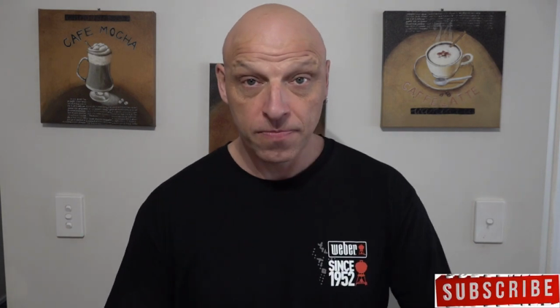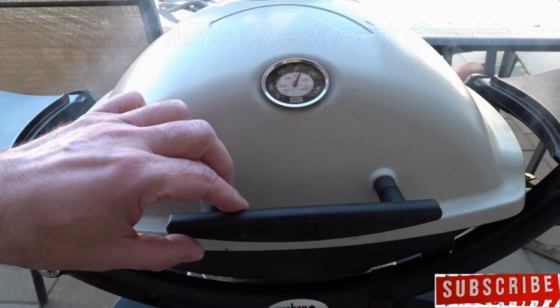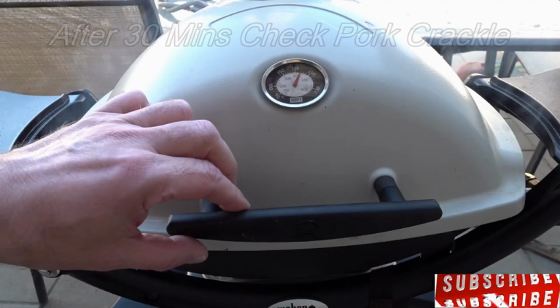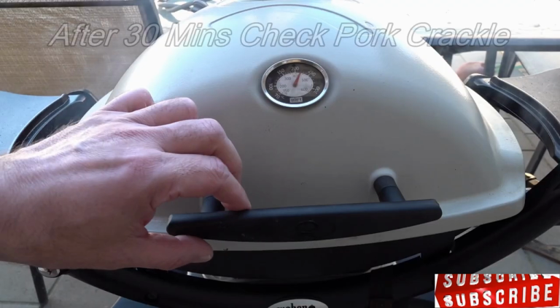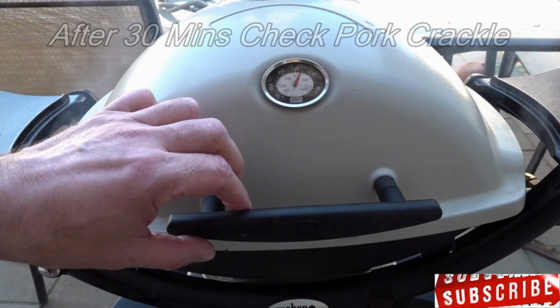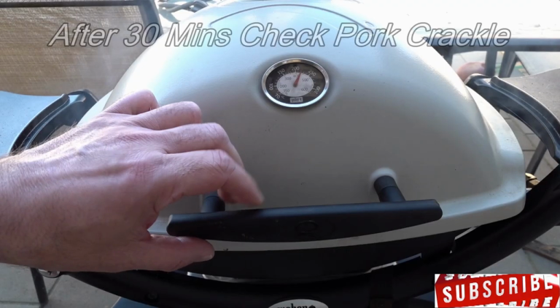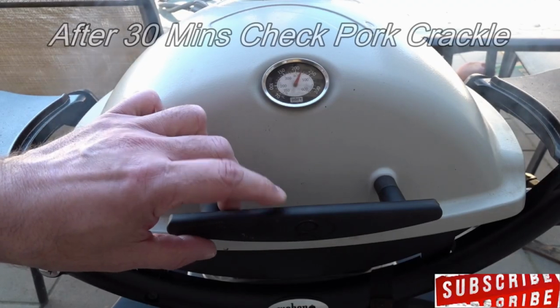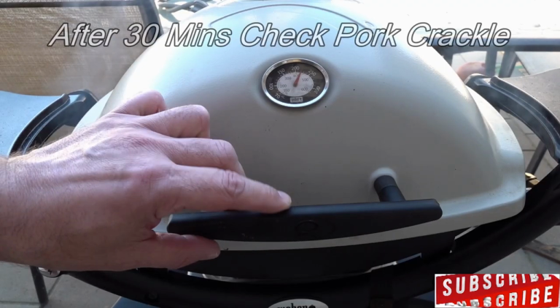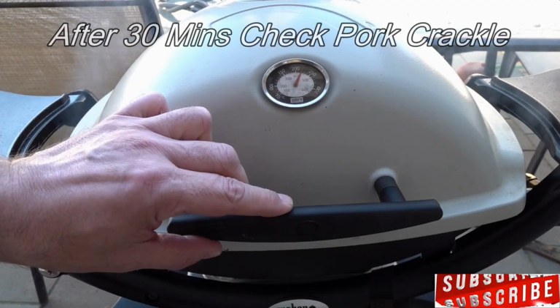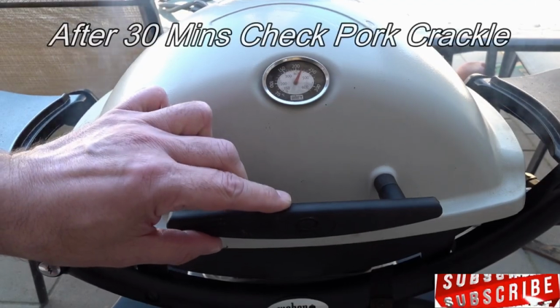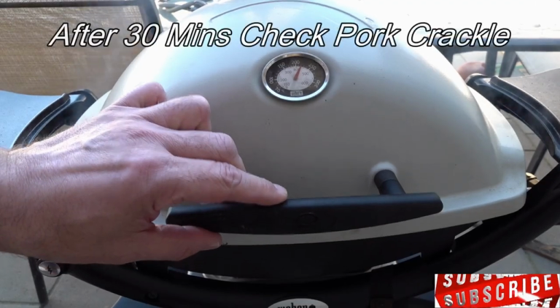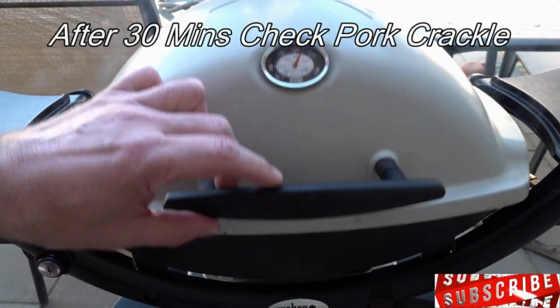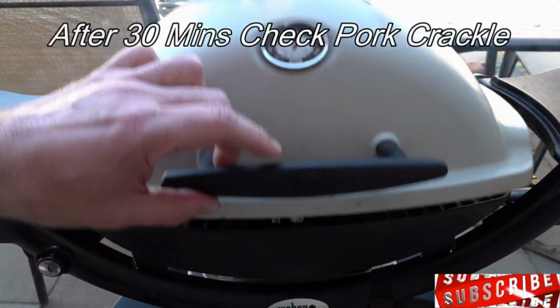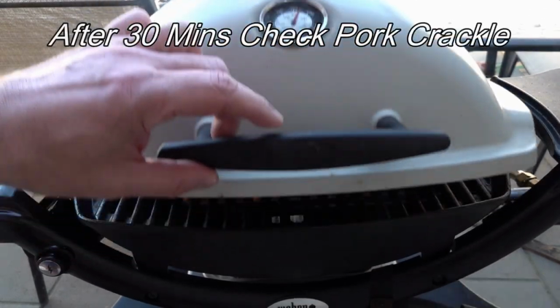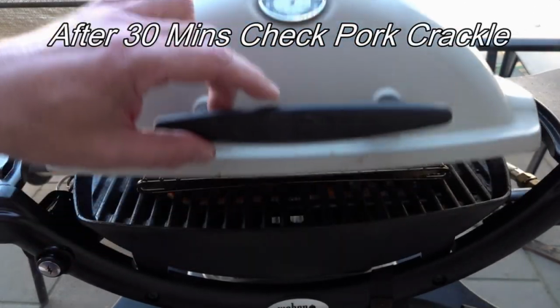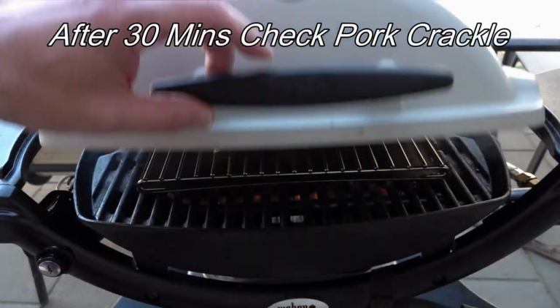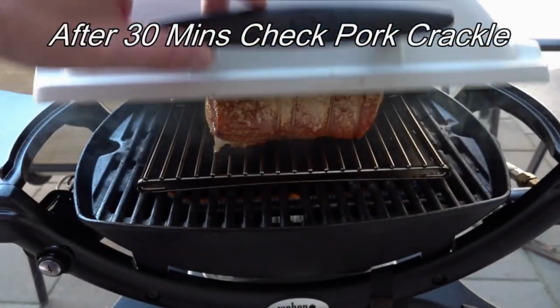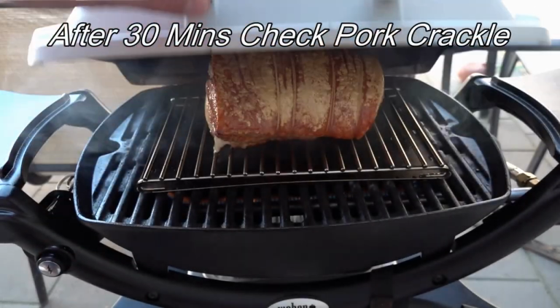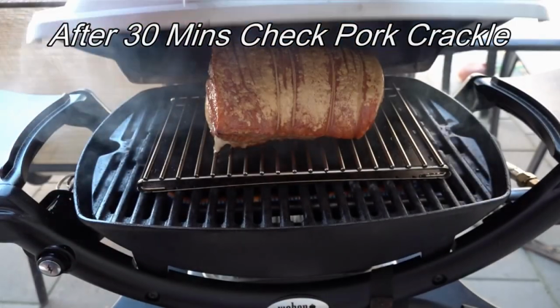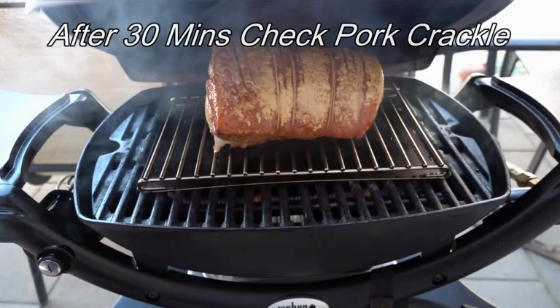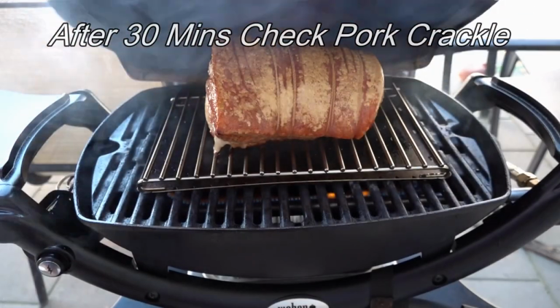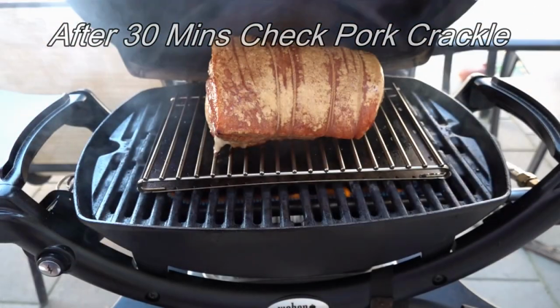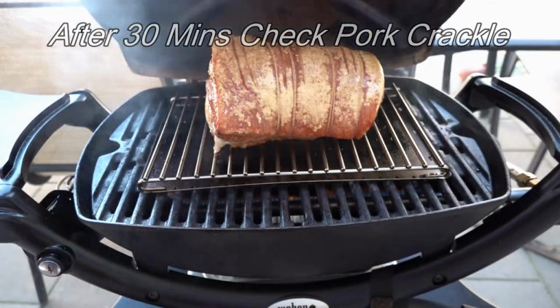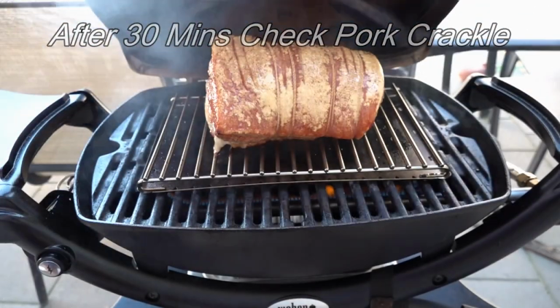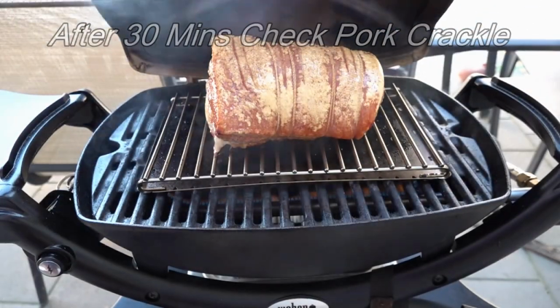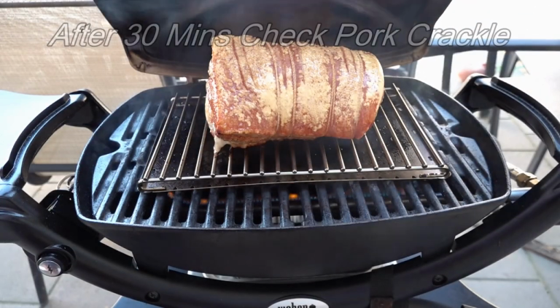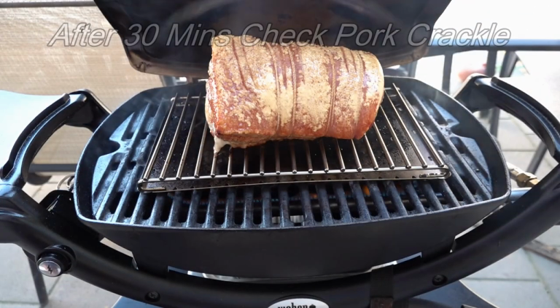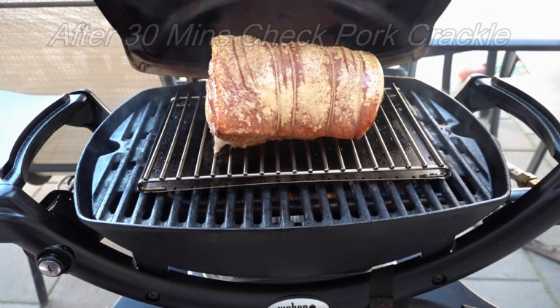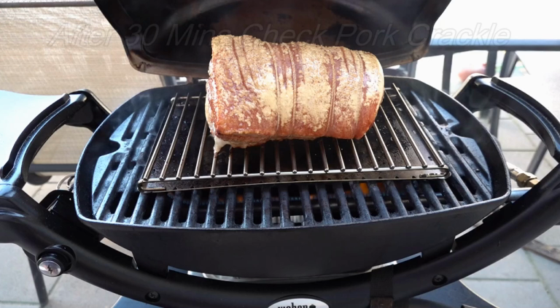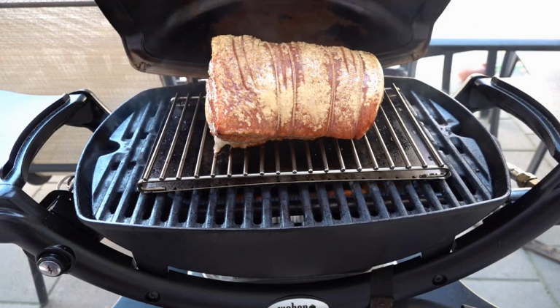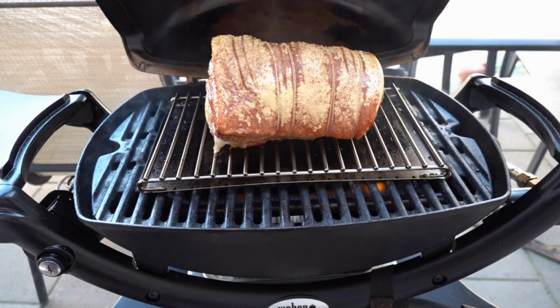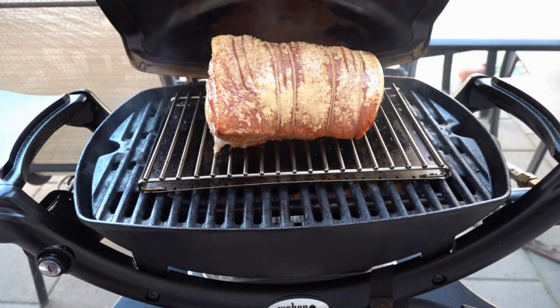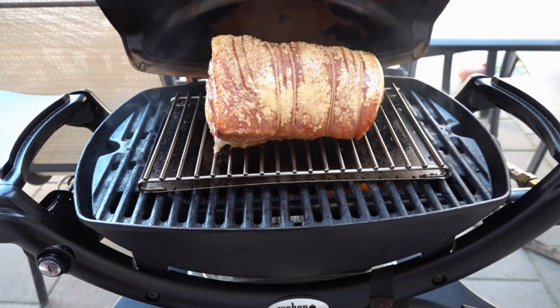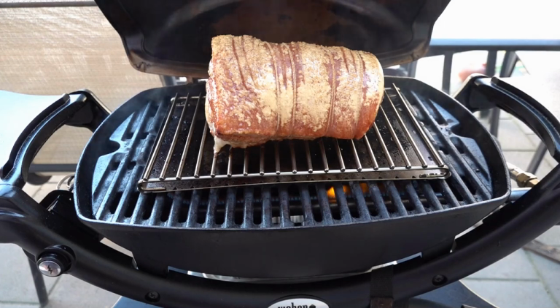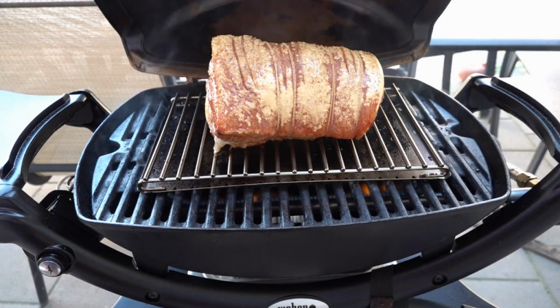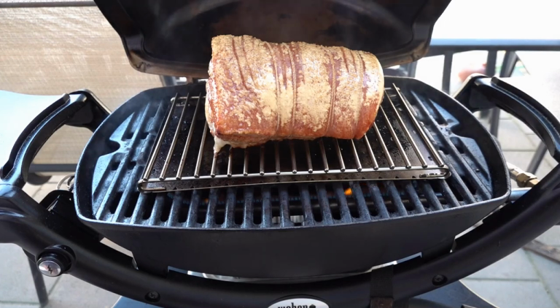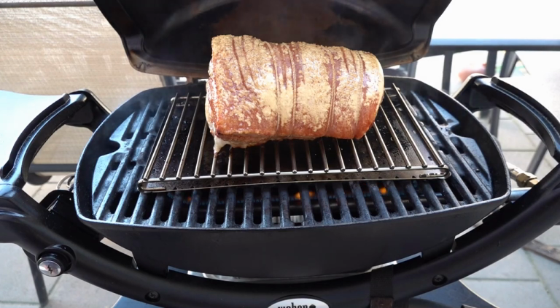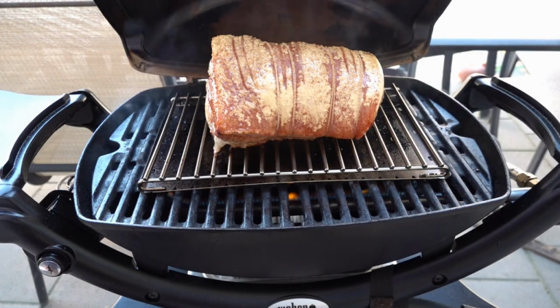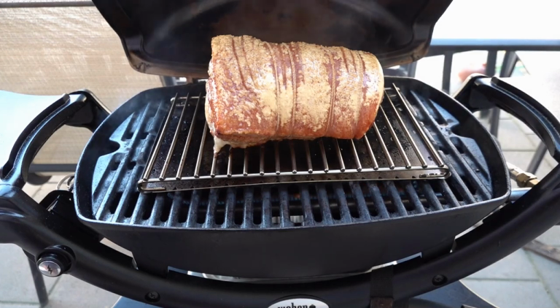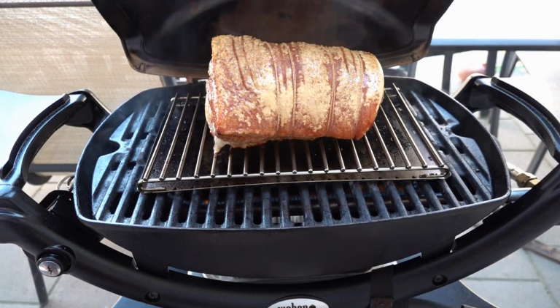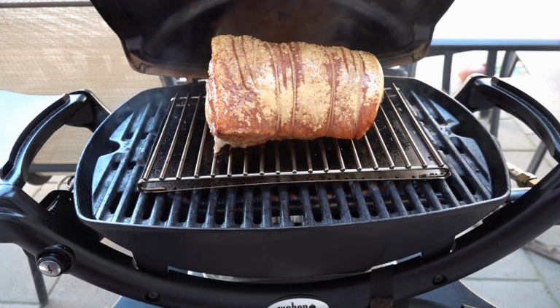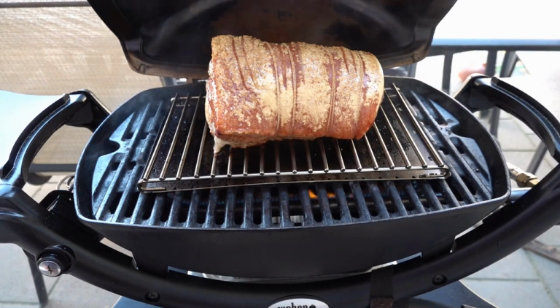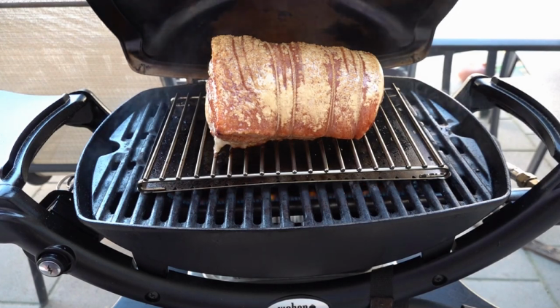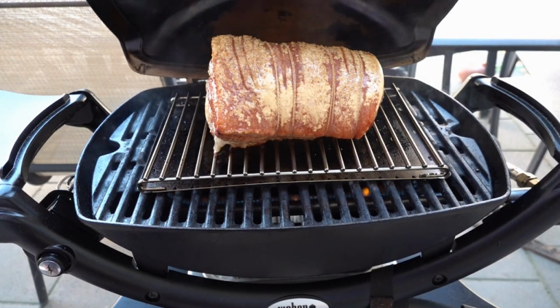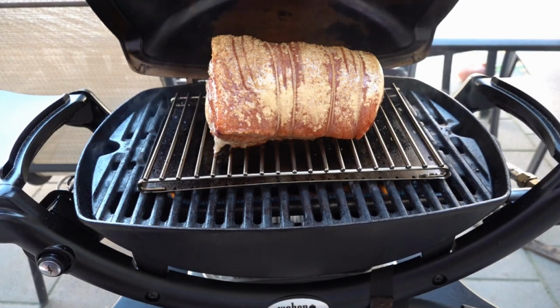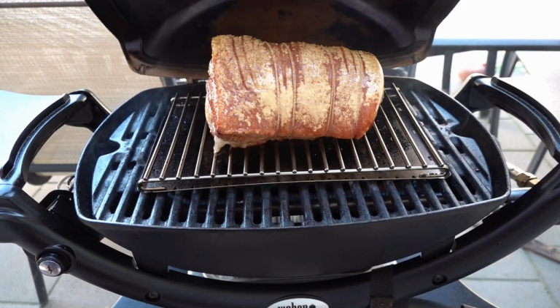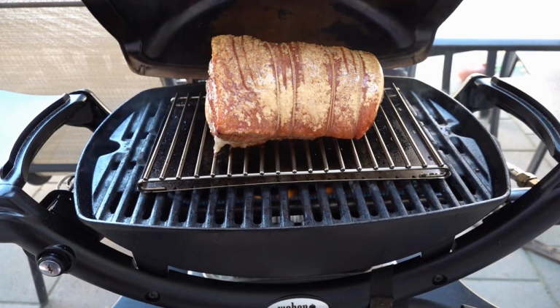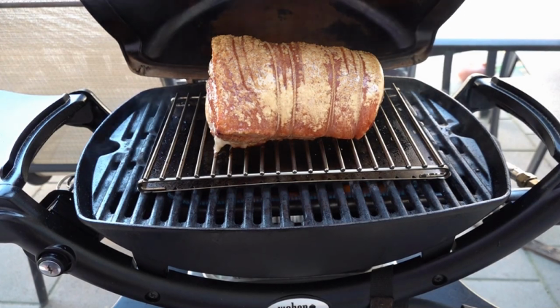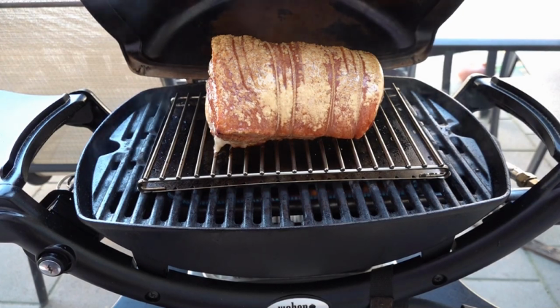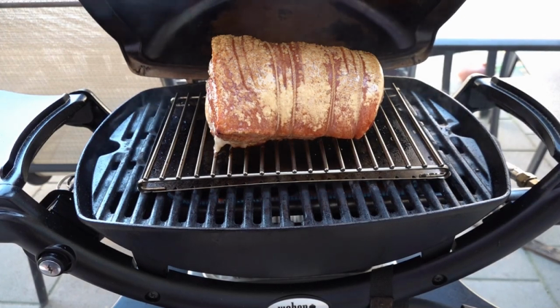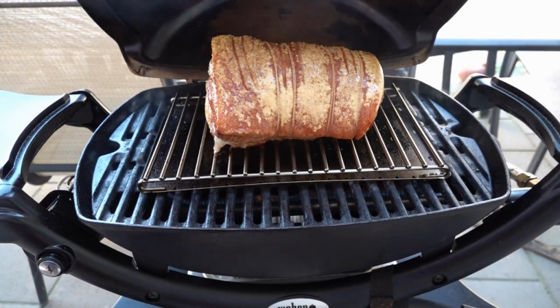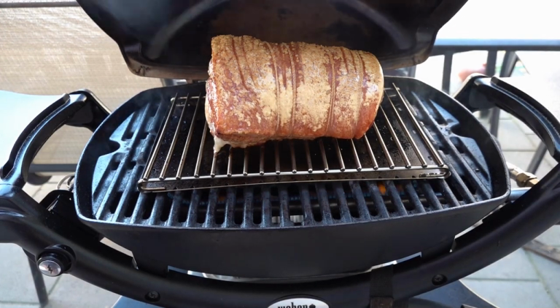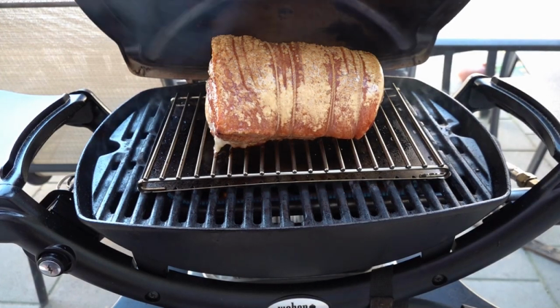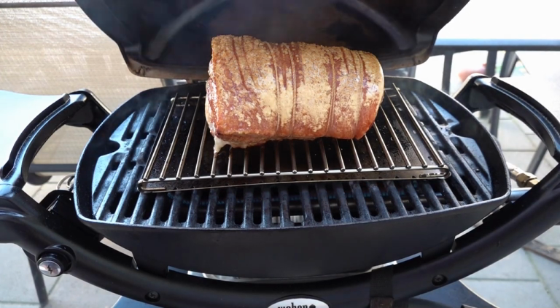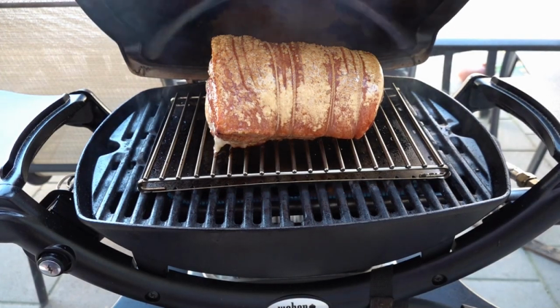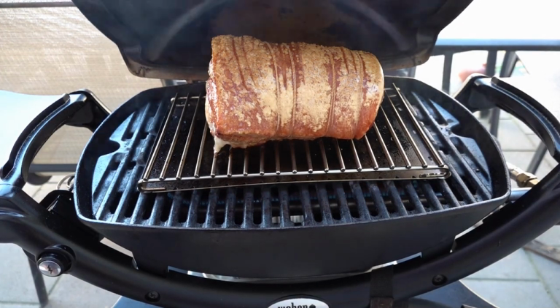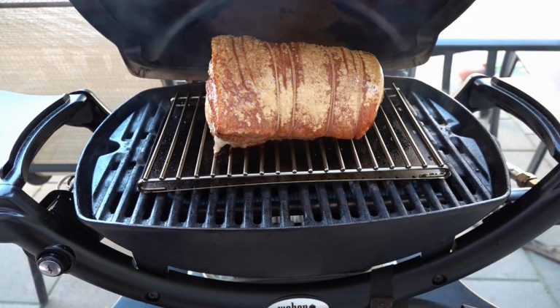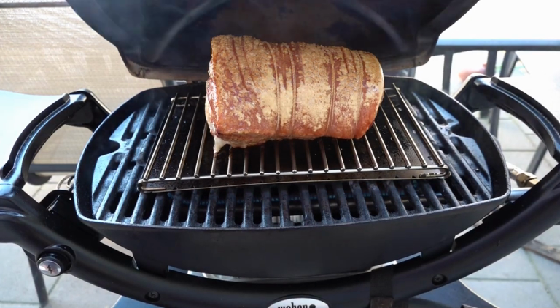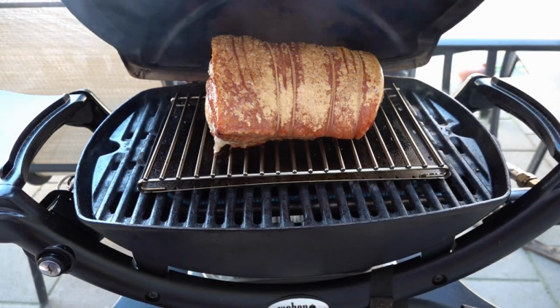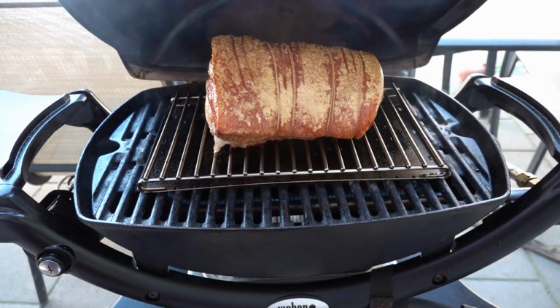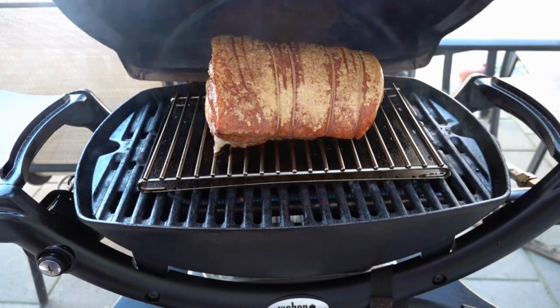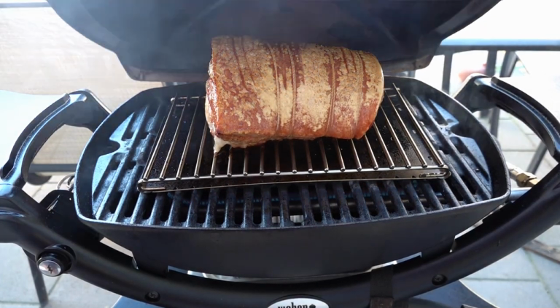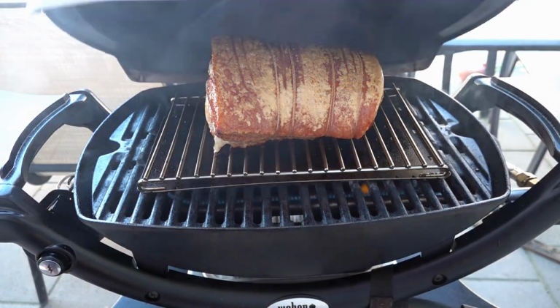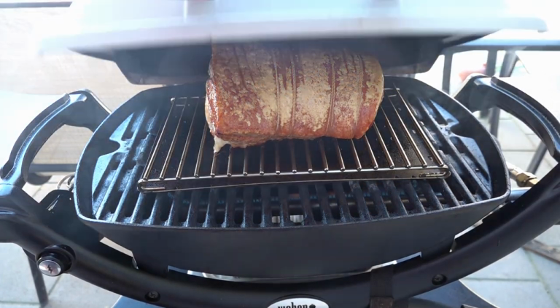We'll see if it's starting to crackle, so we'll turn that down now until the roast is done.